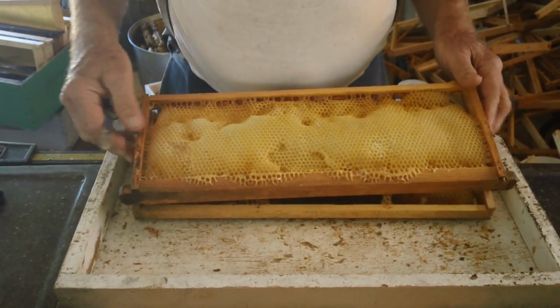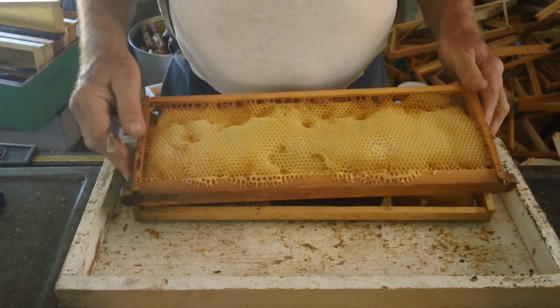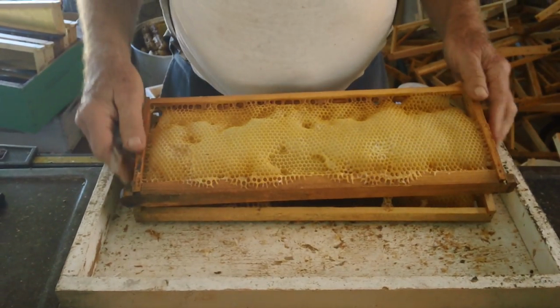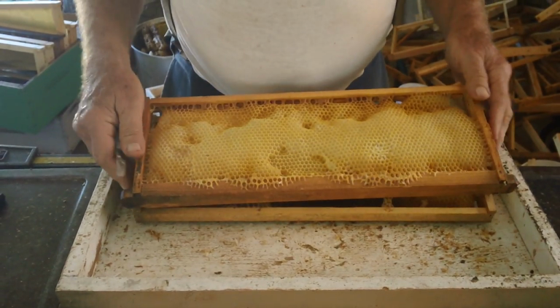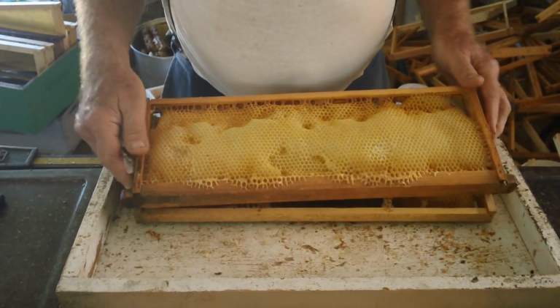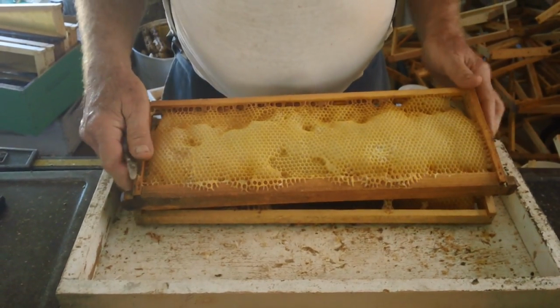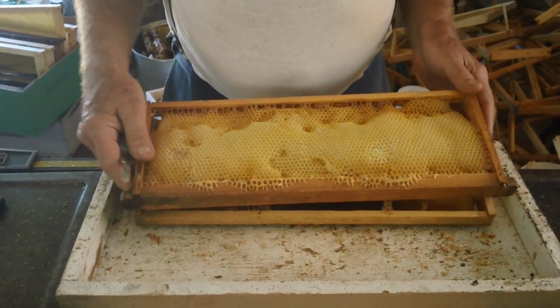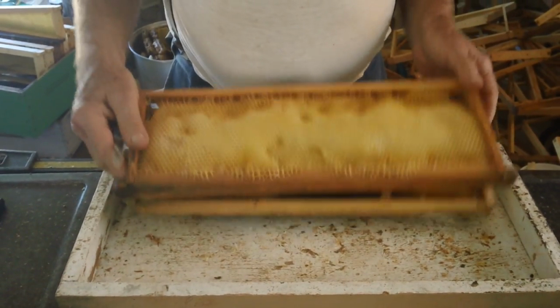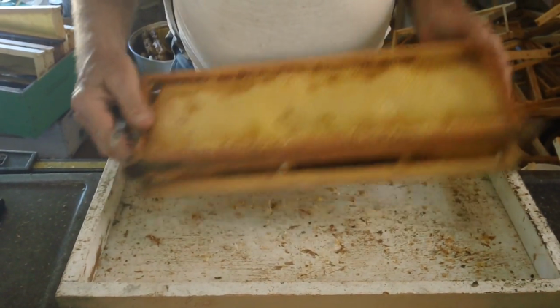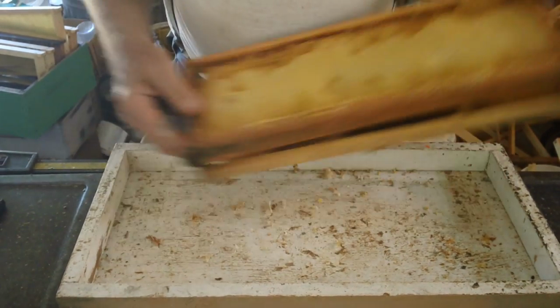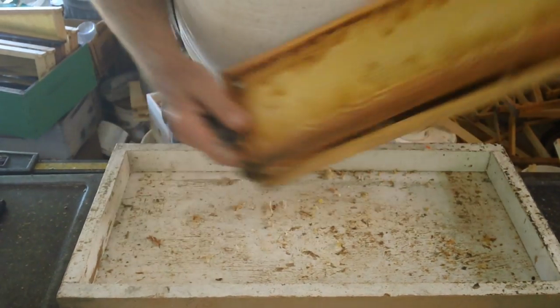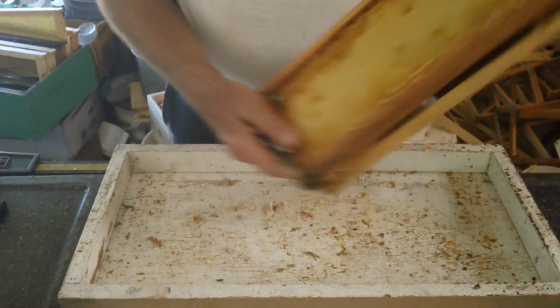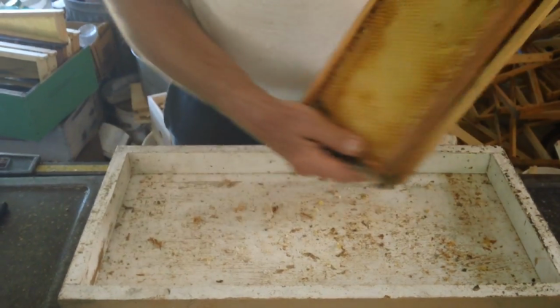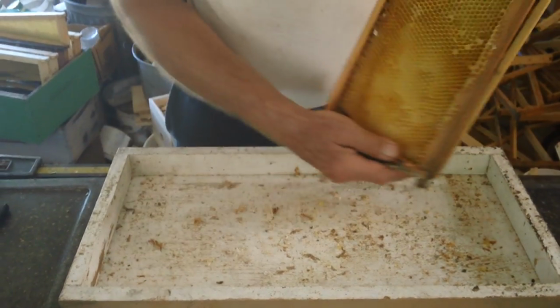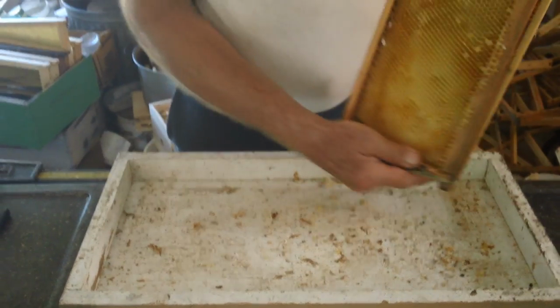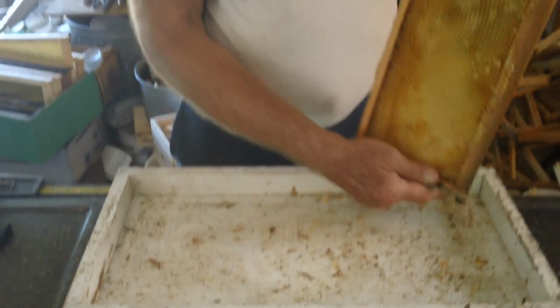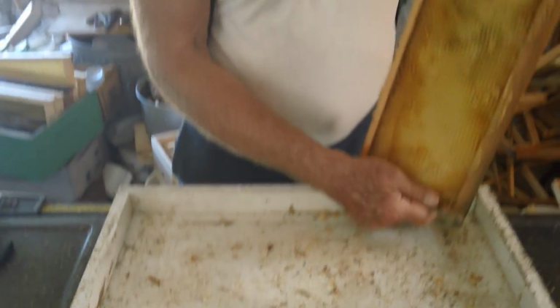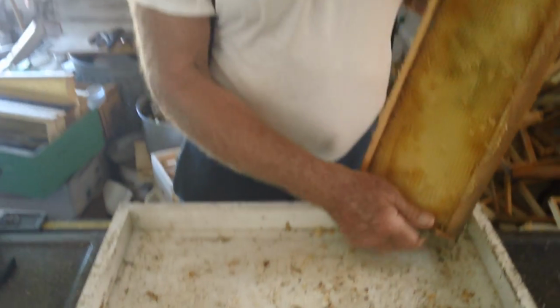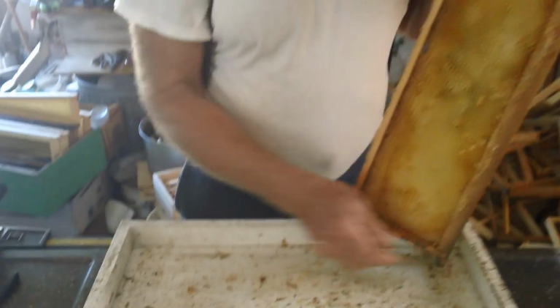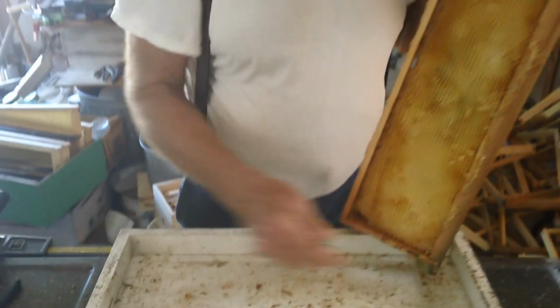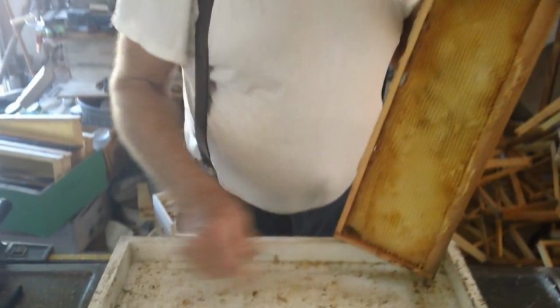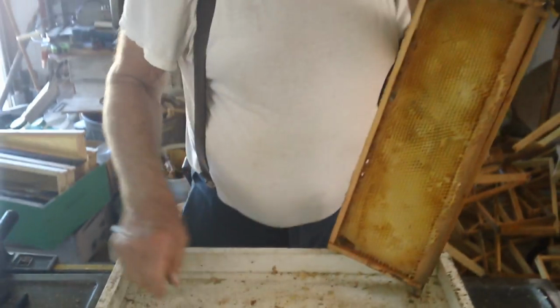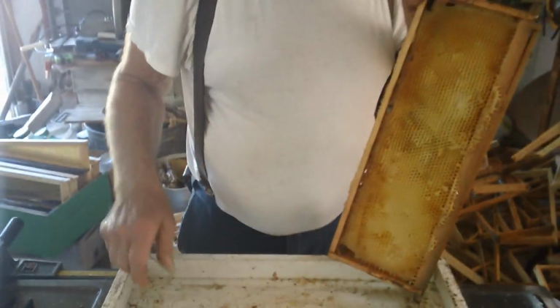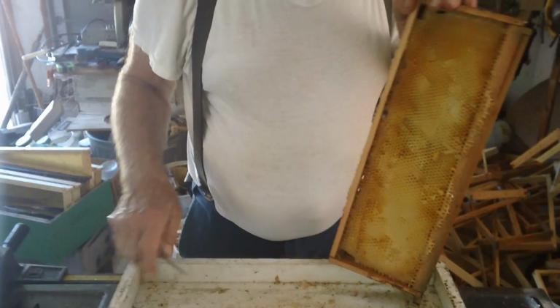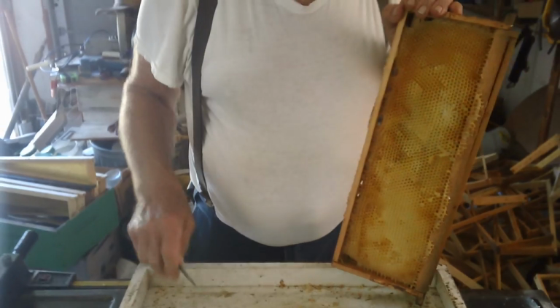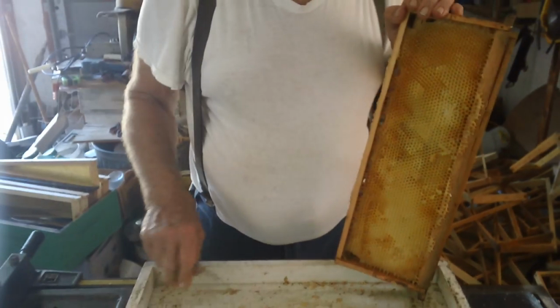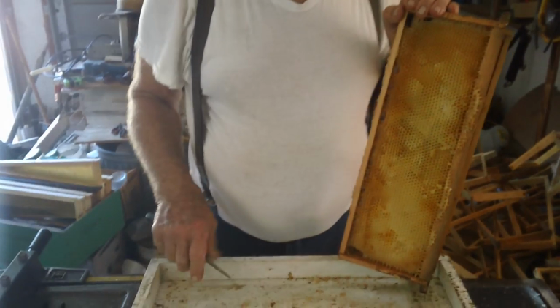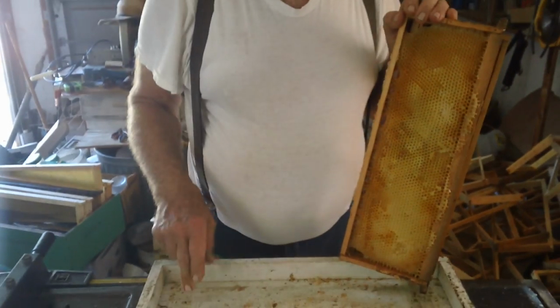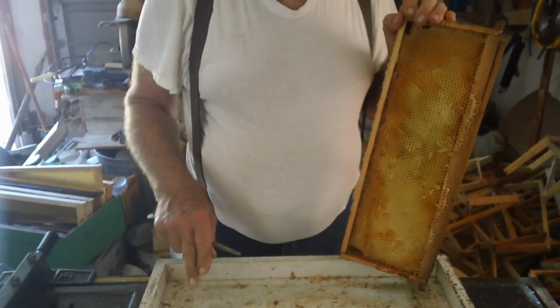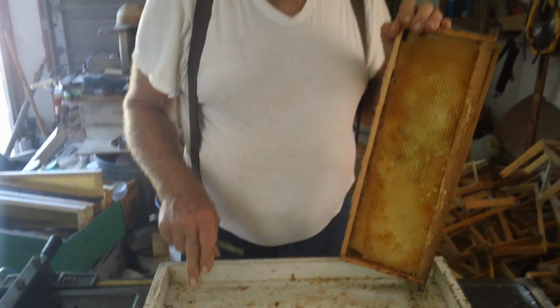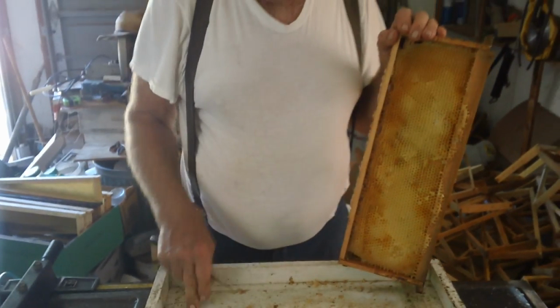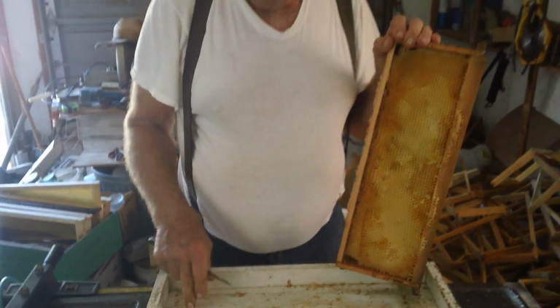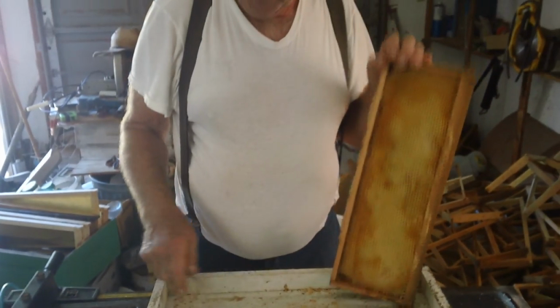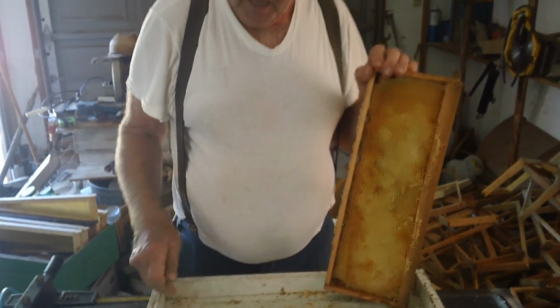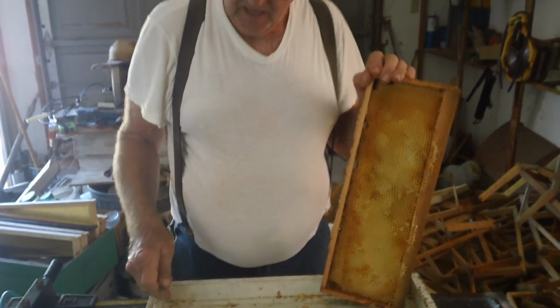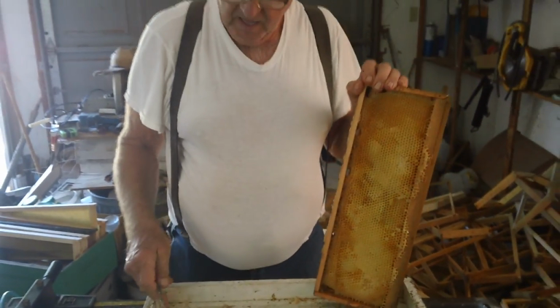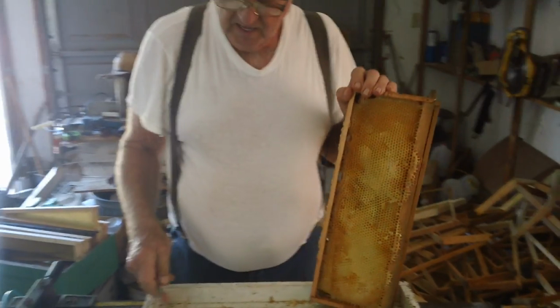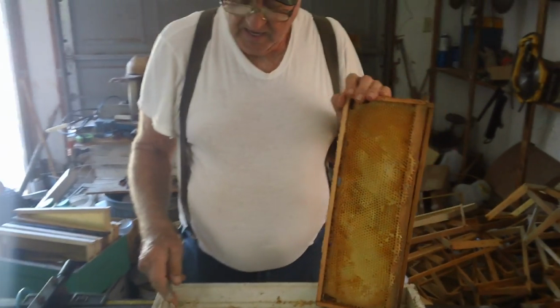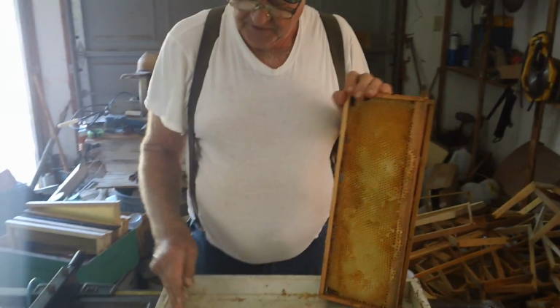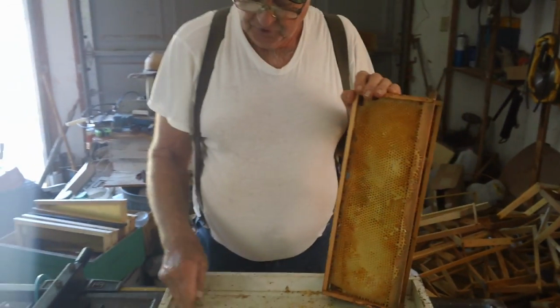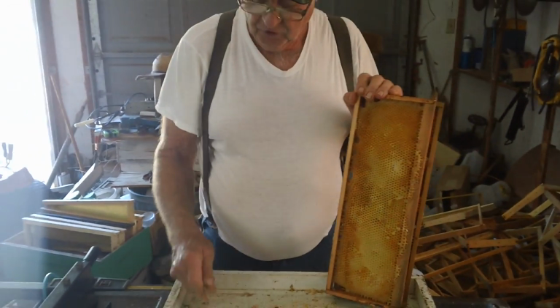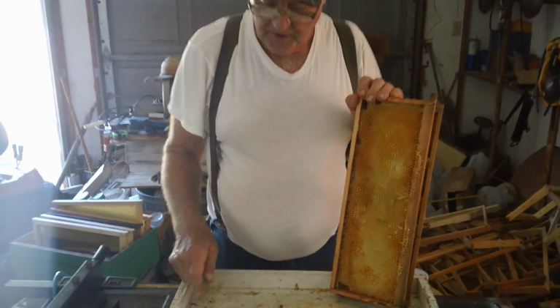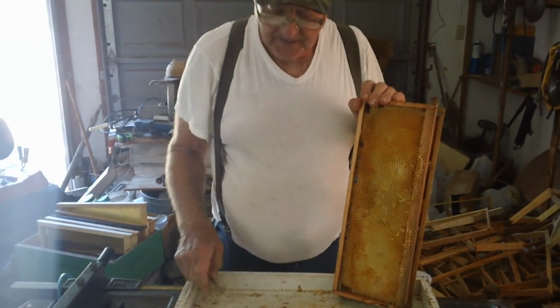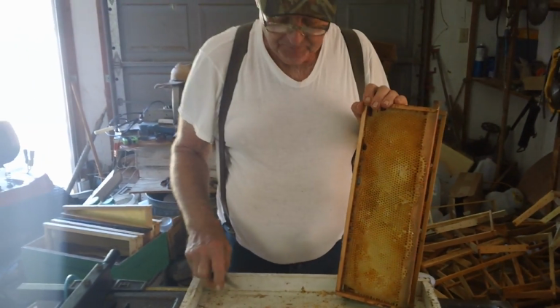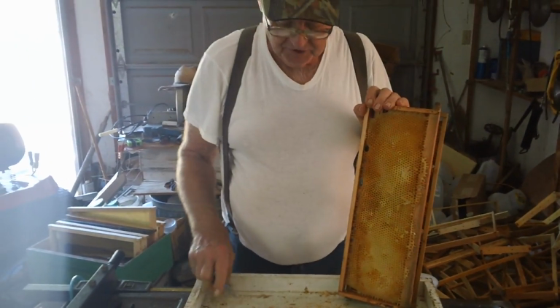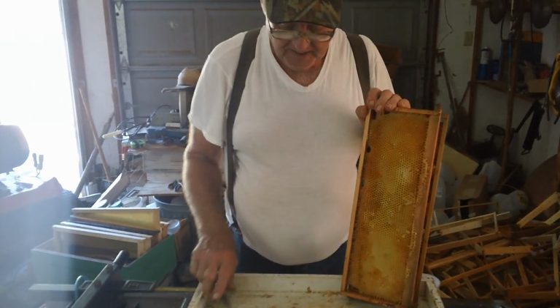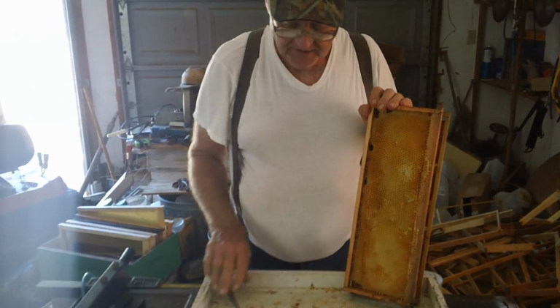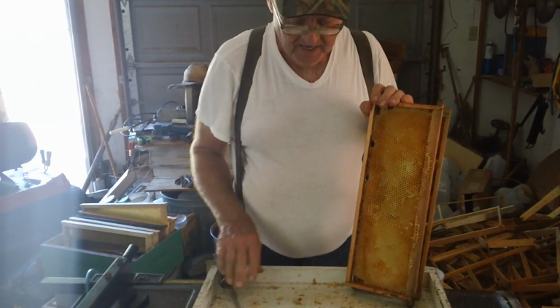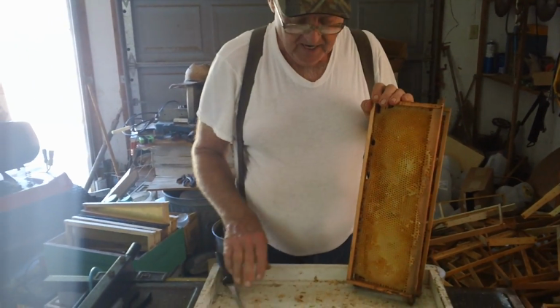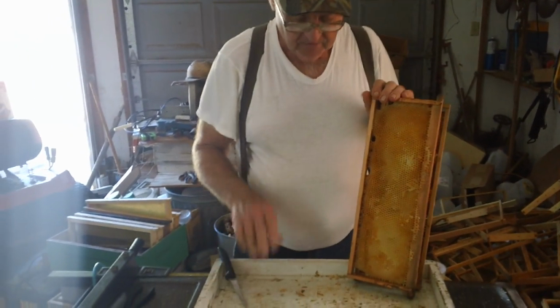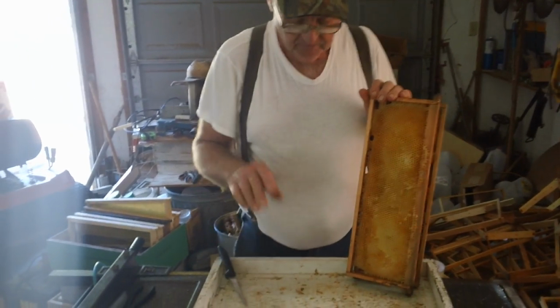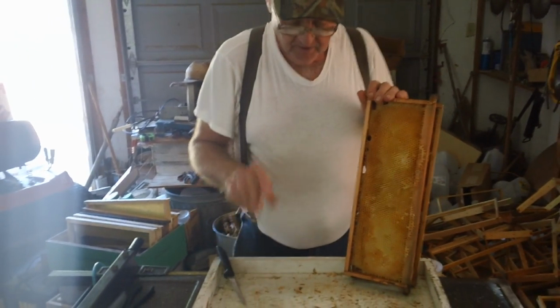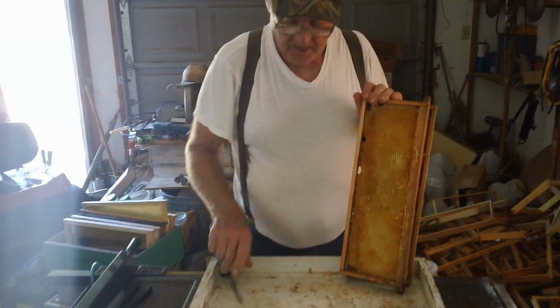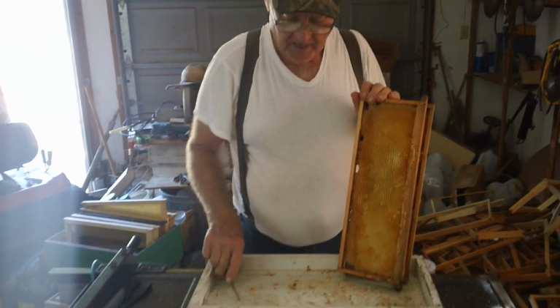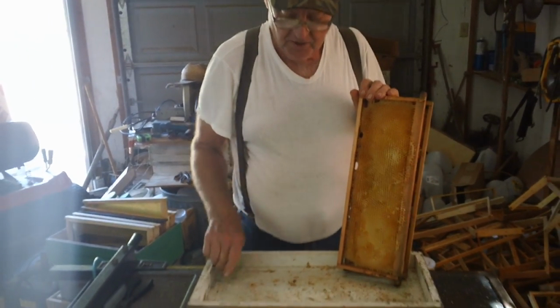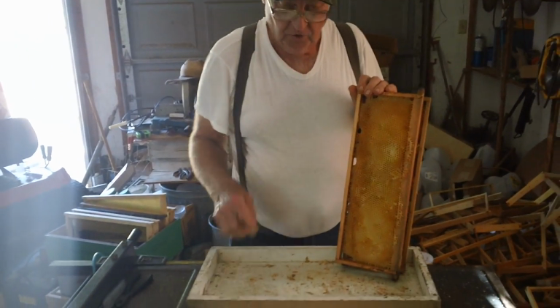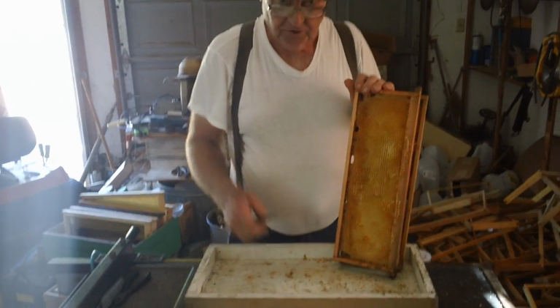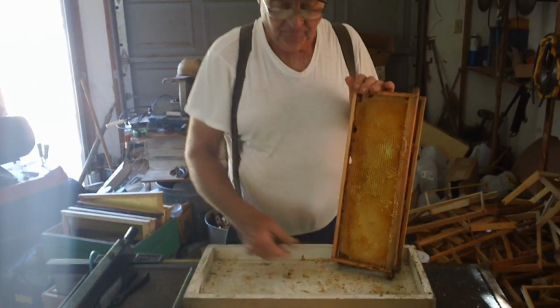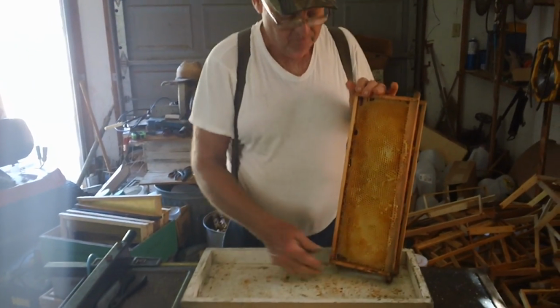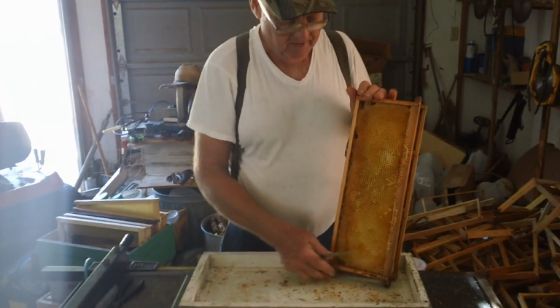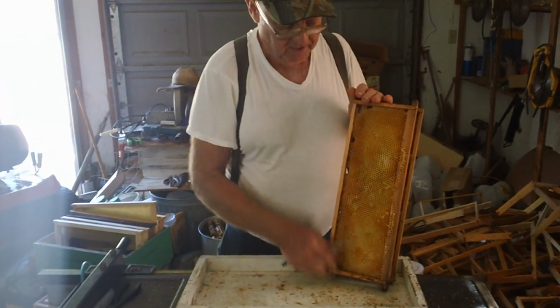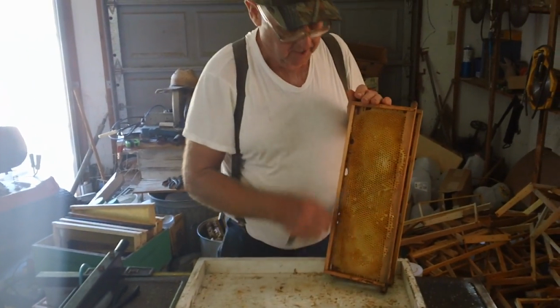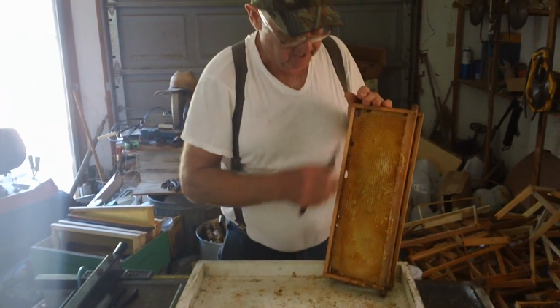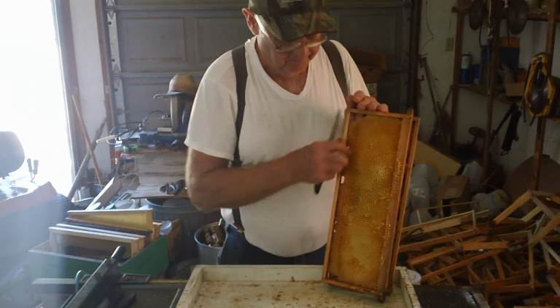The first thing I like to do is, this is a five-frame lid. I turn it upside down and I use it for my cutting.